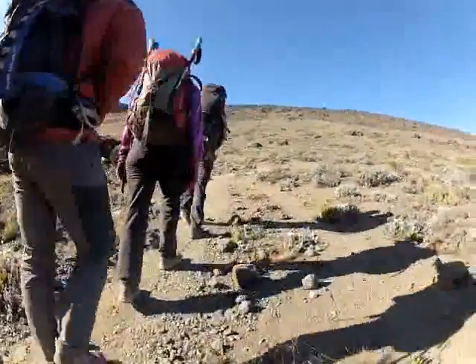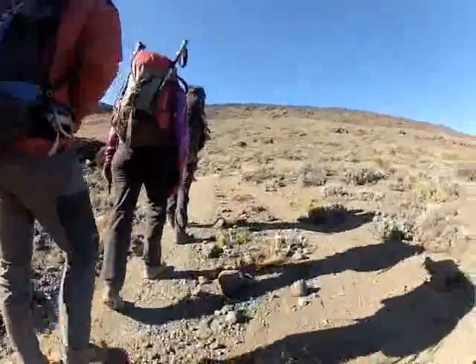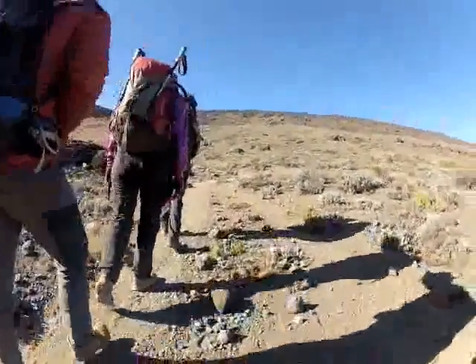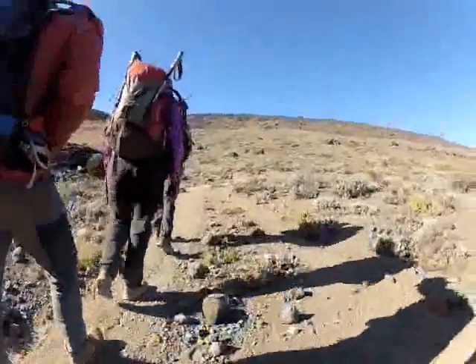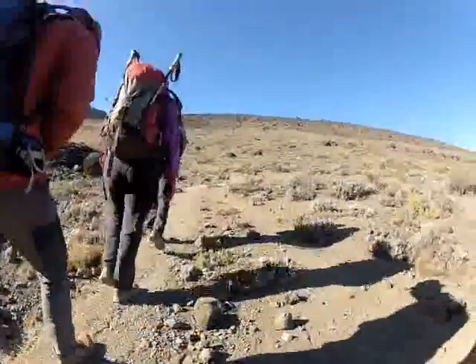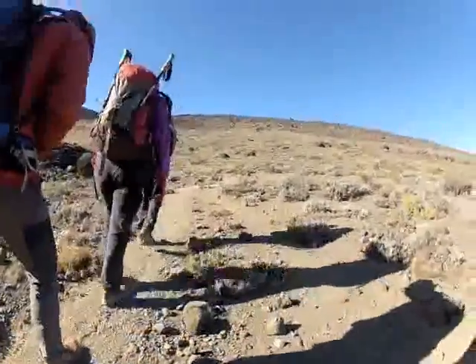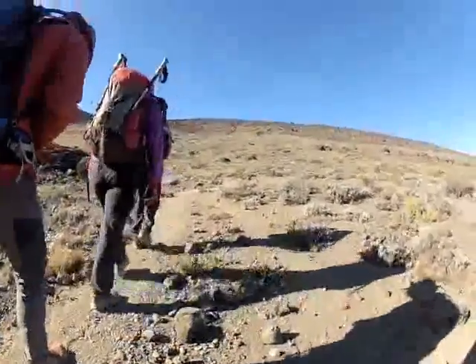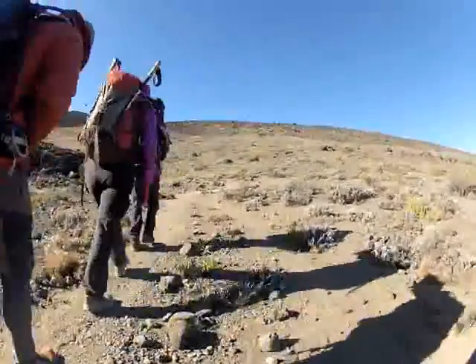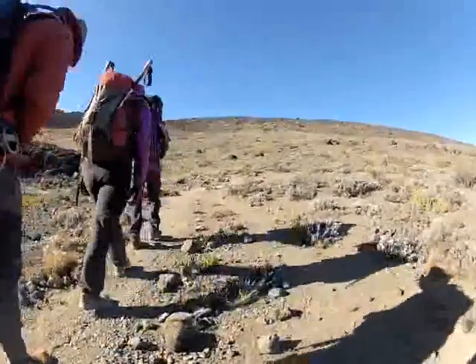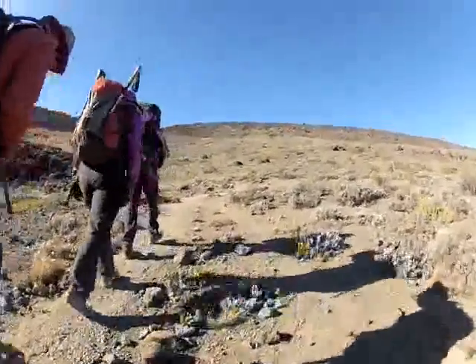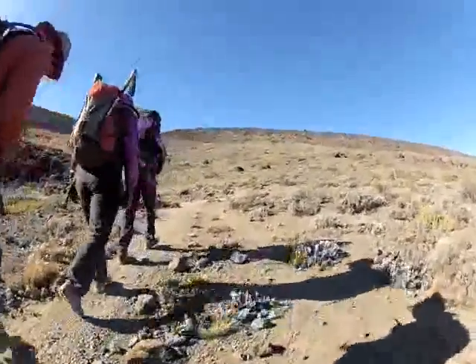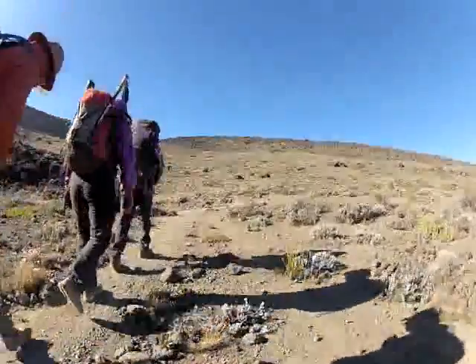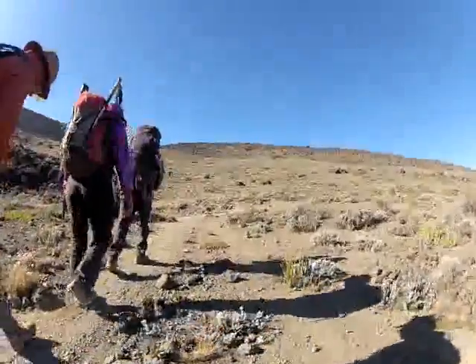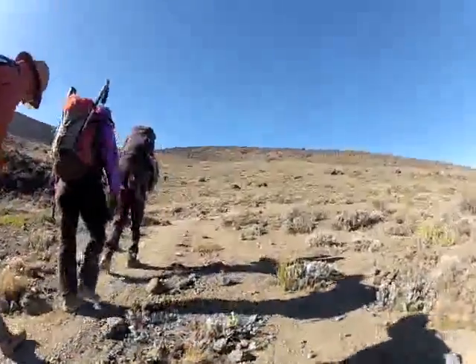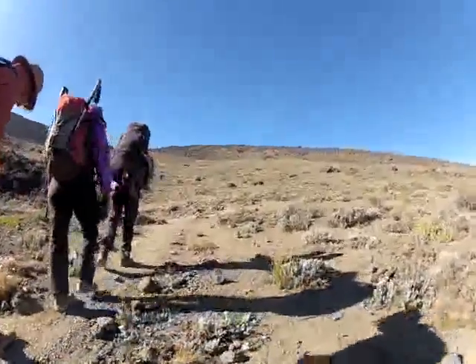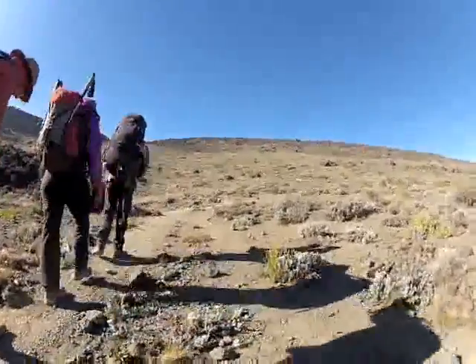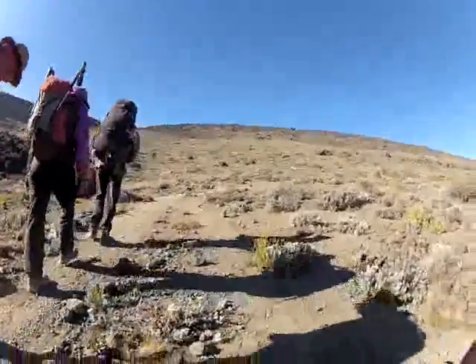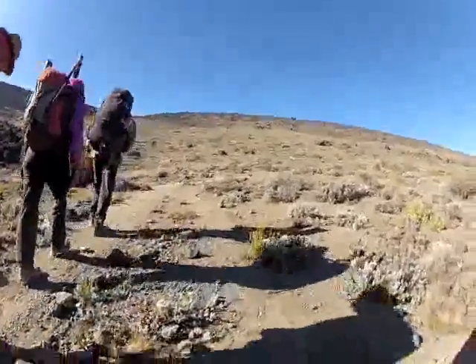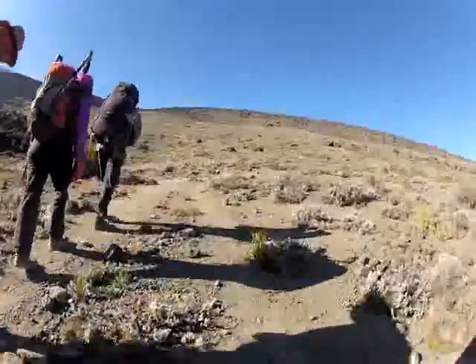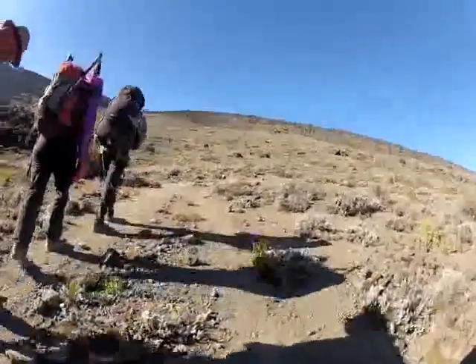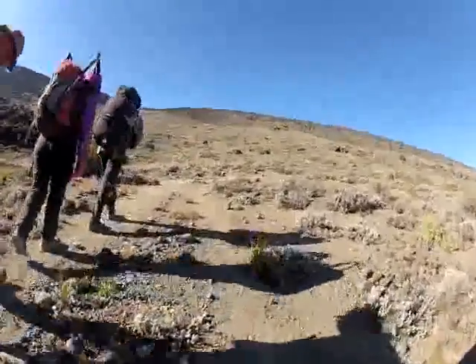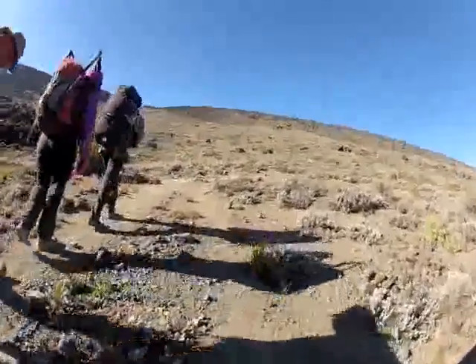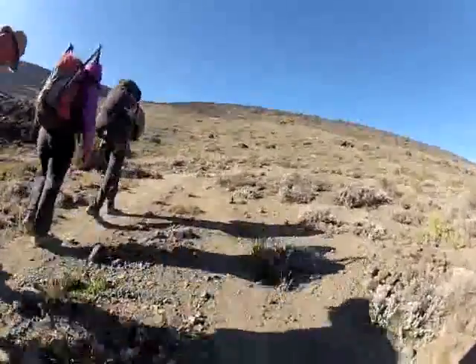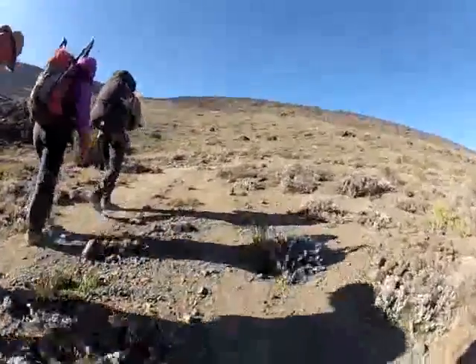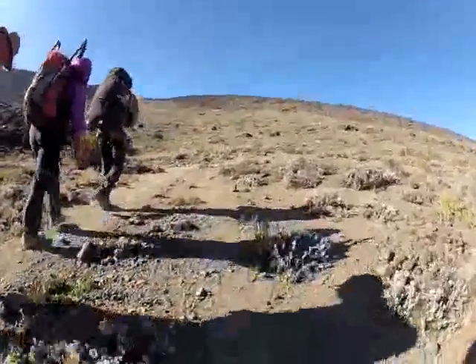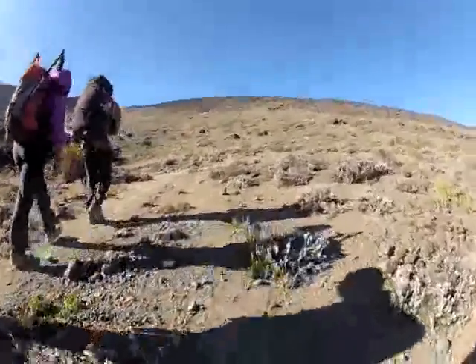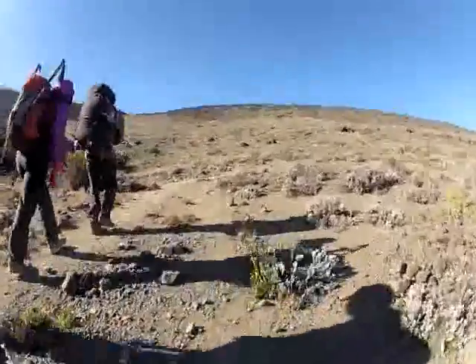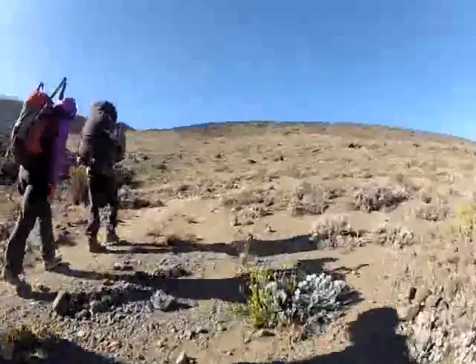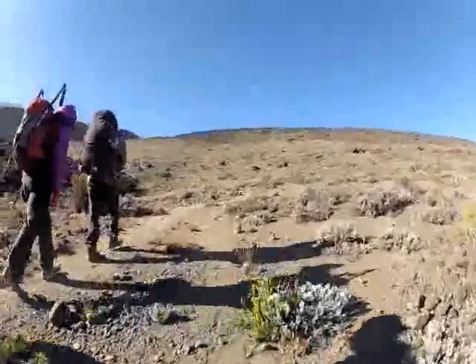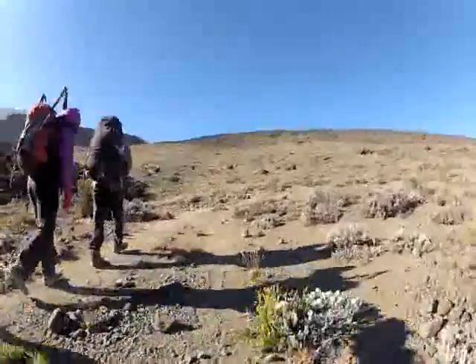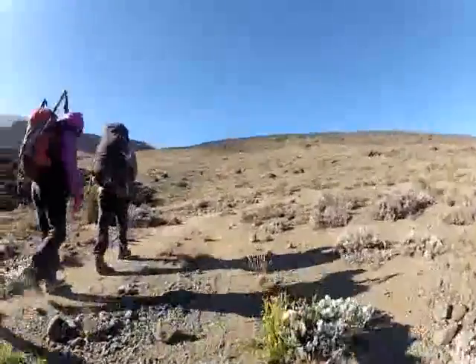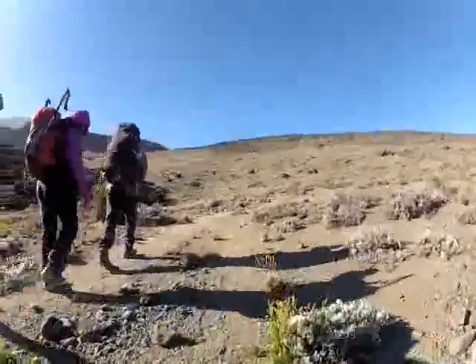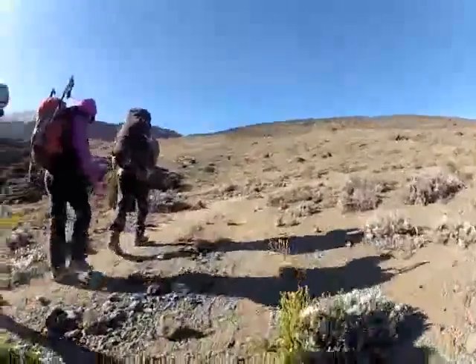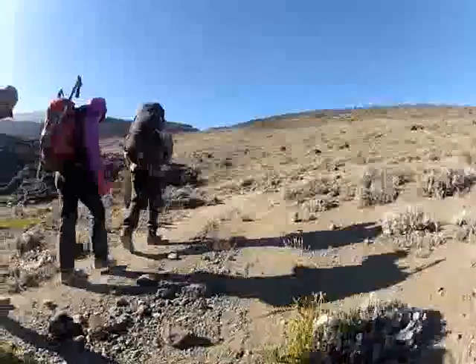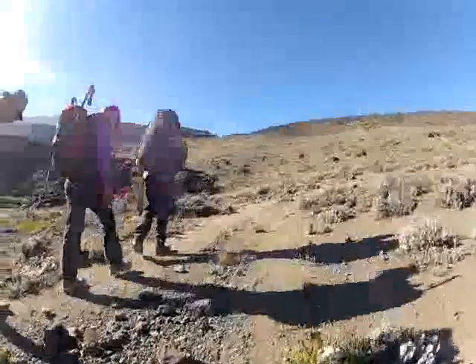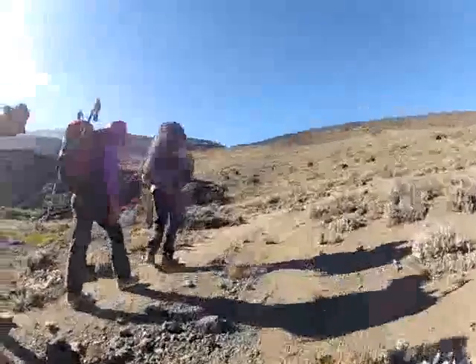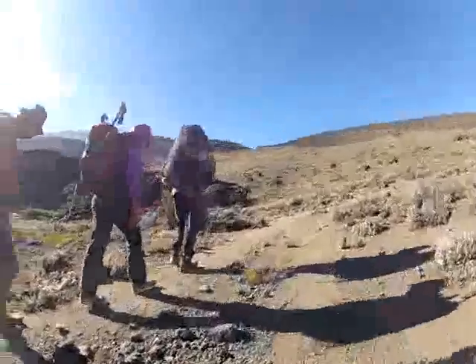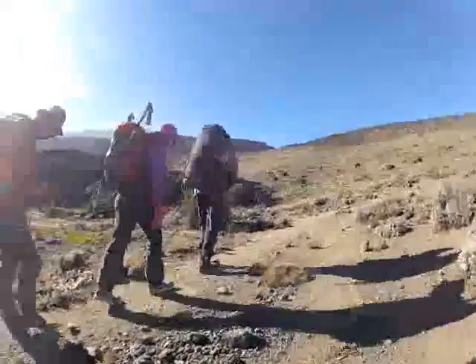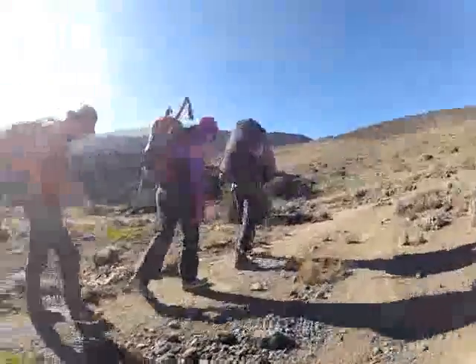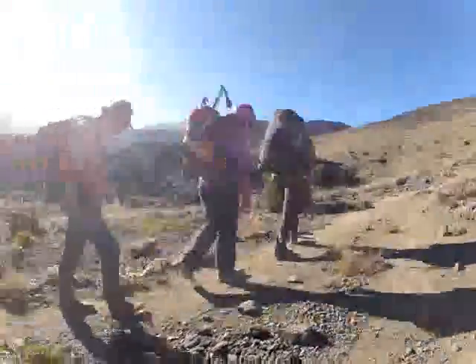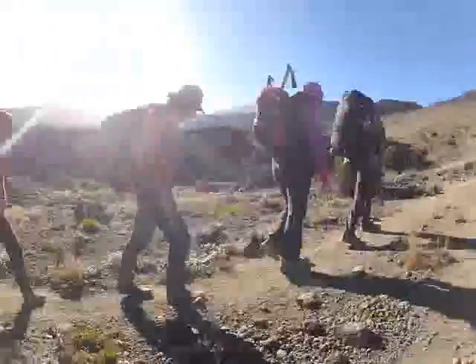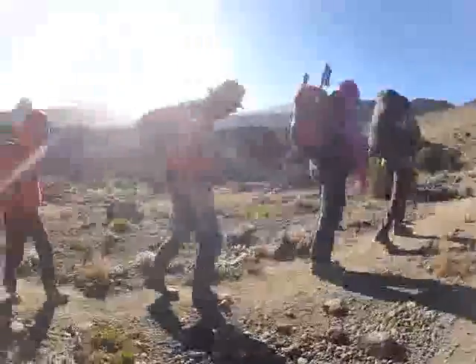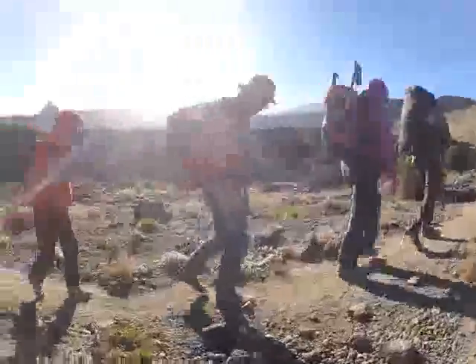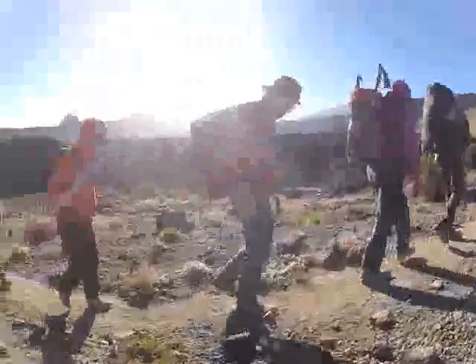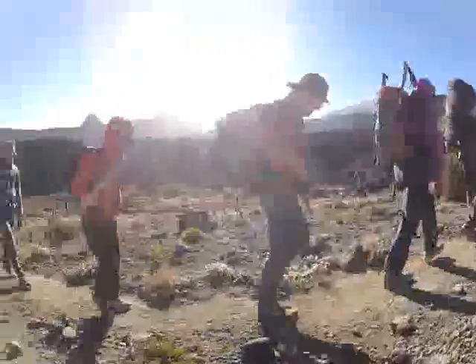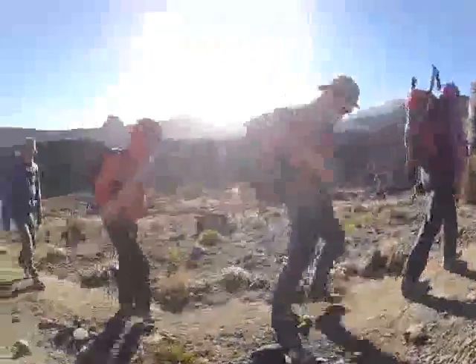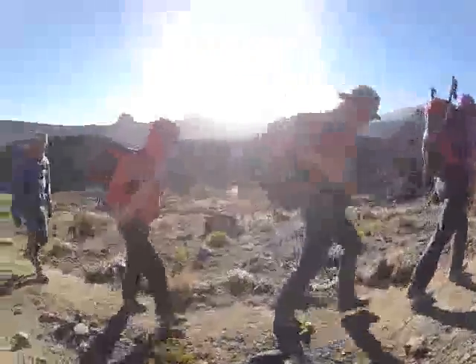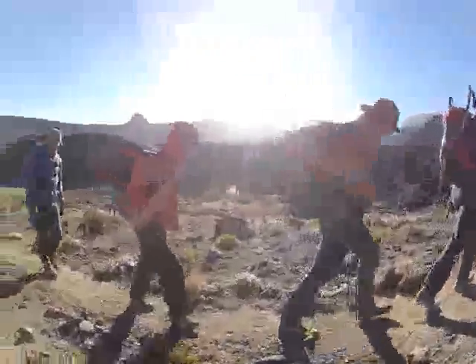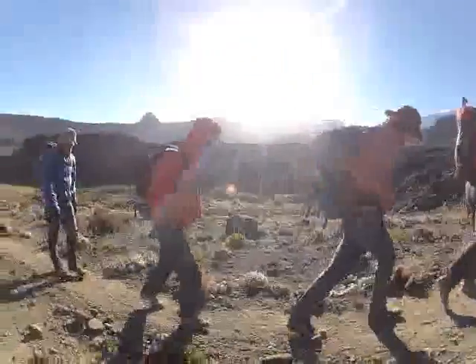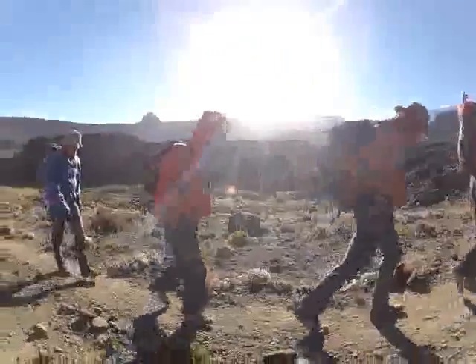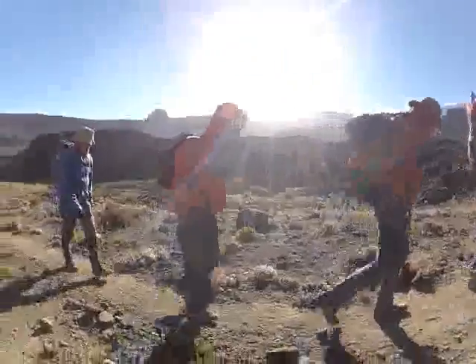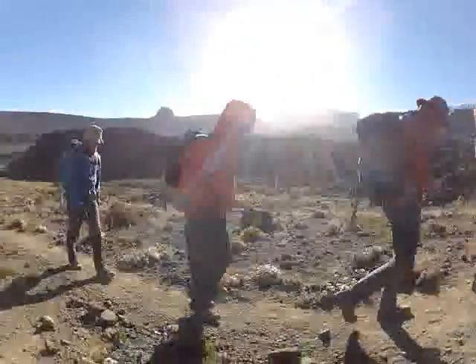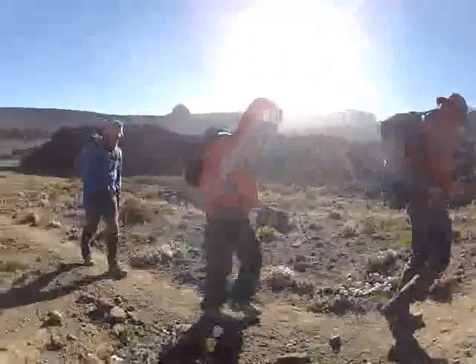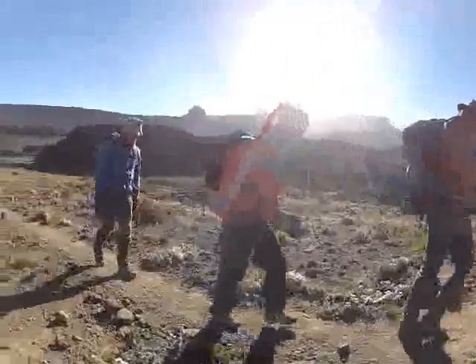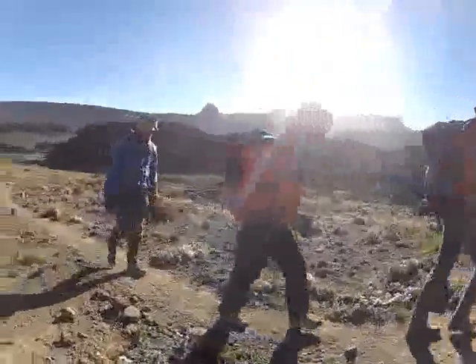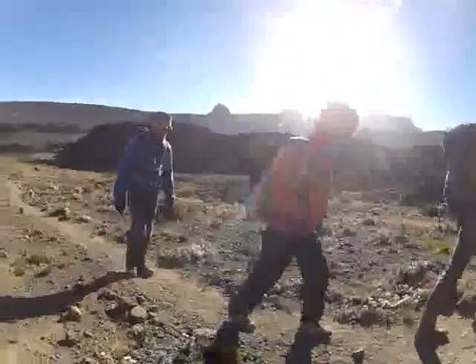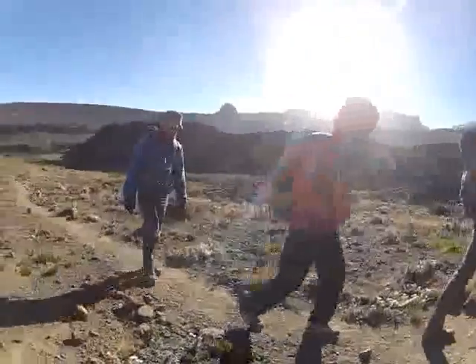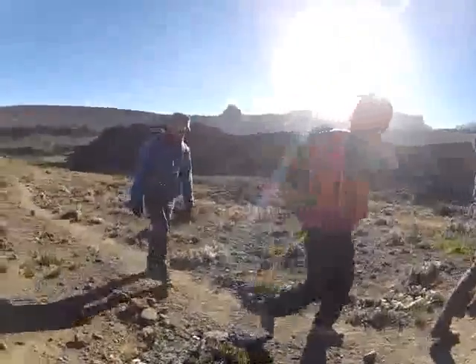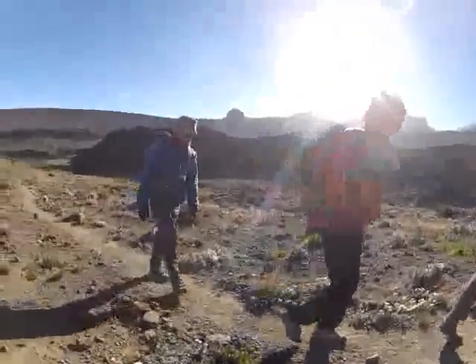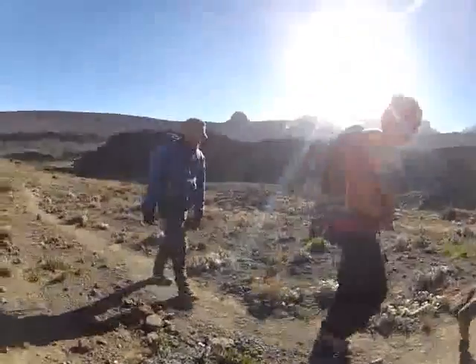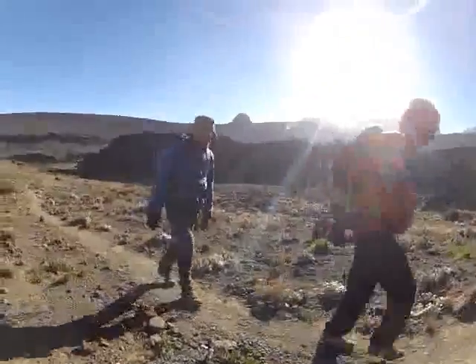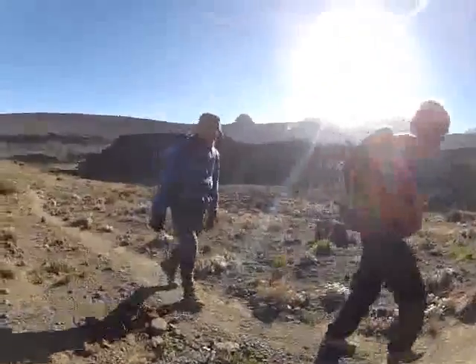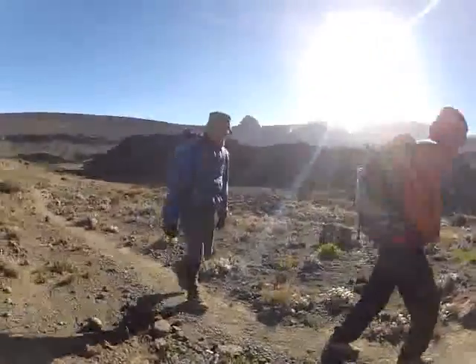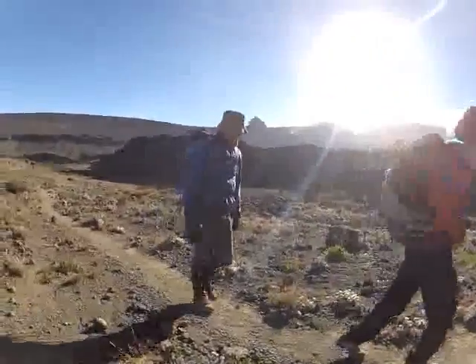Today is estimated to be a four-hour walk through to Lava Tower, and as you can see, our pace is affected by the altitude right from the start.